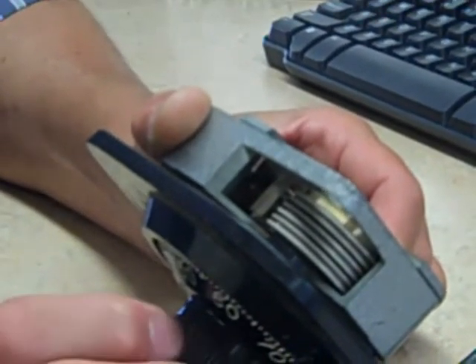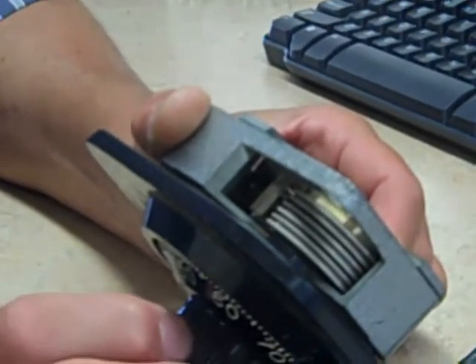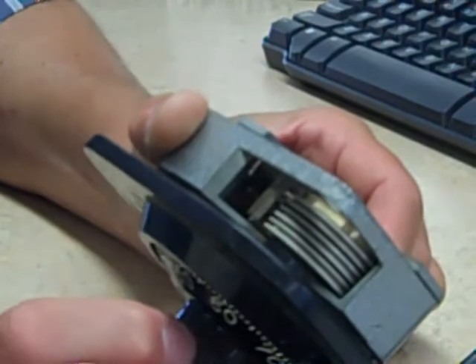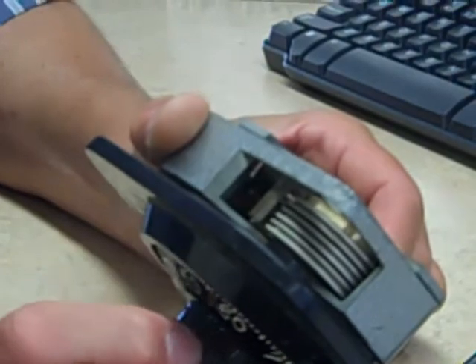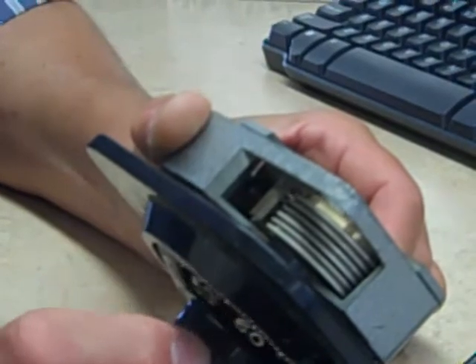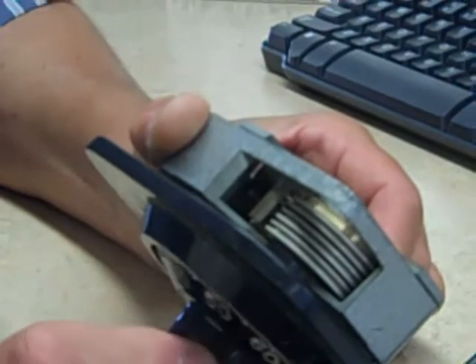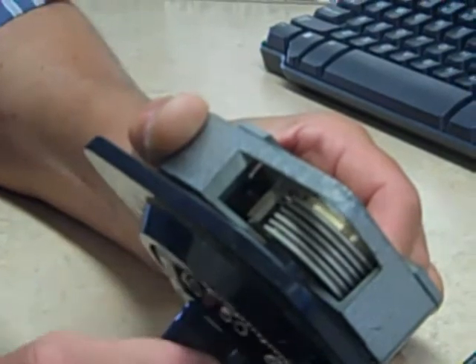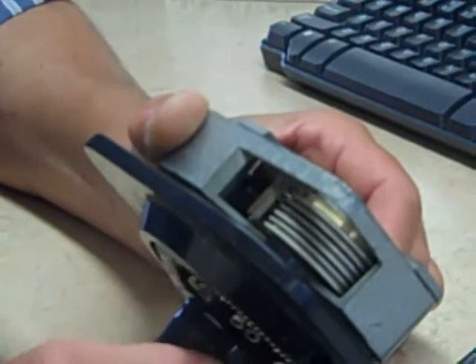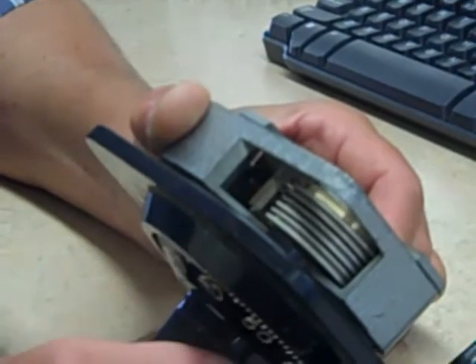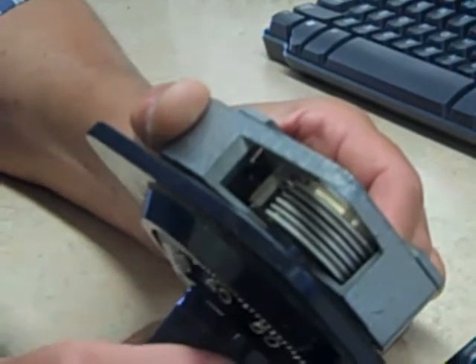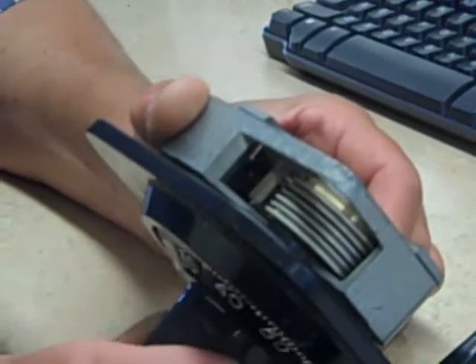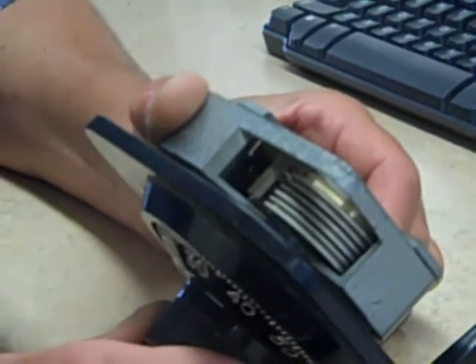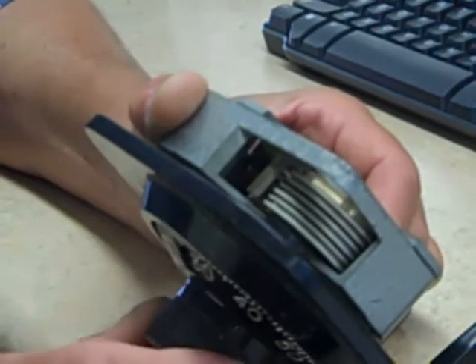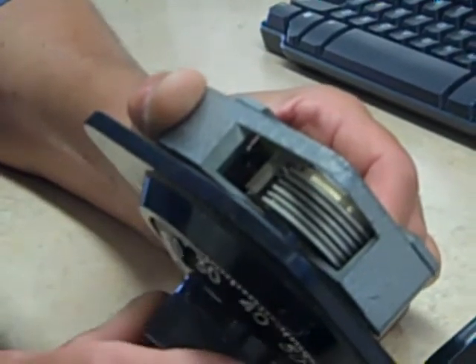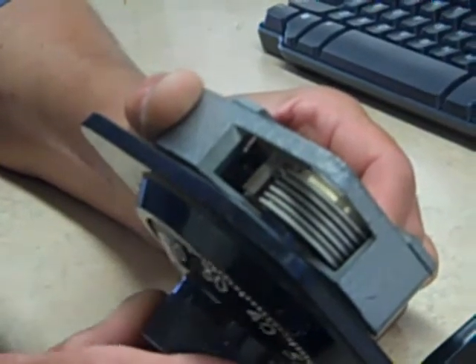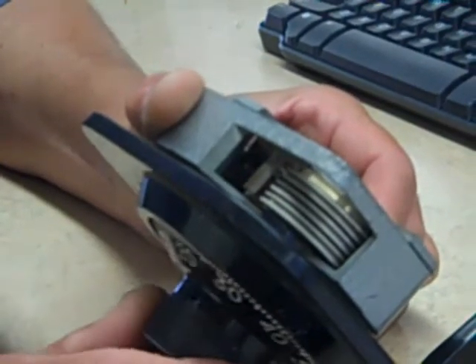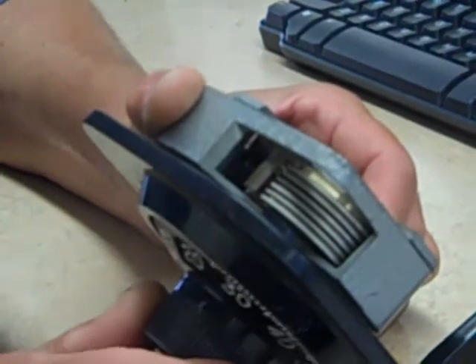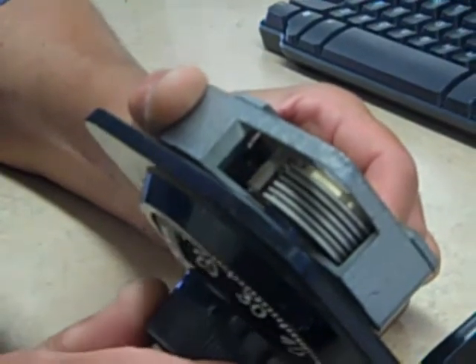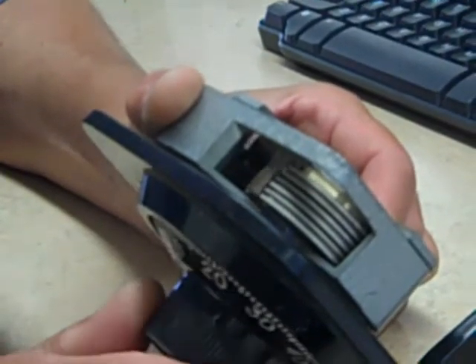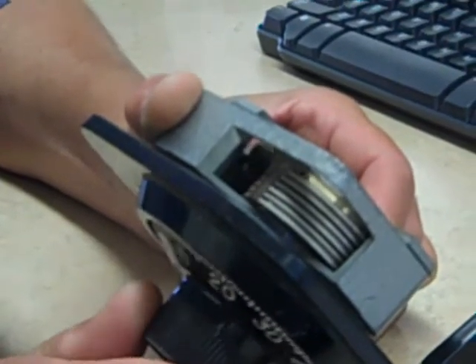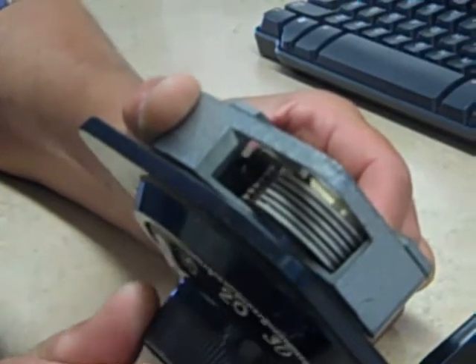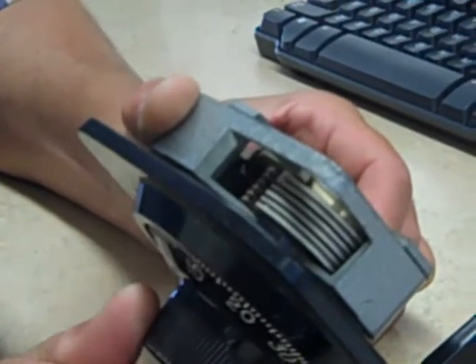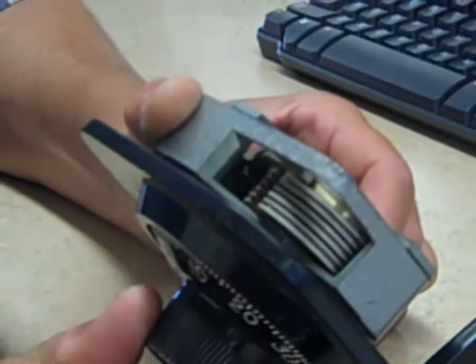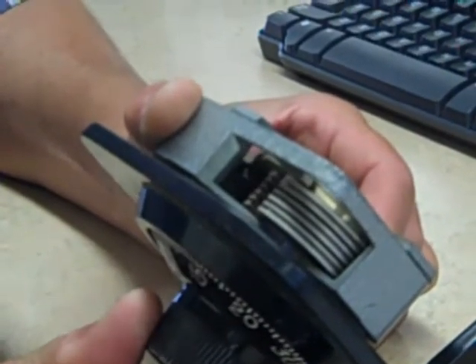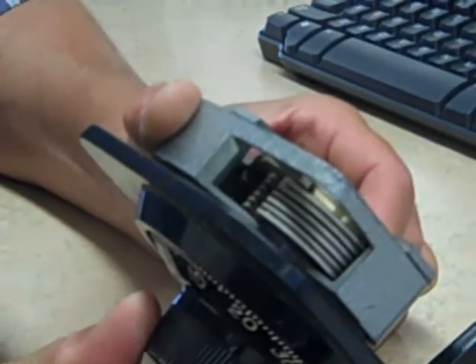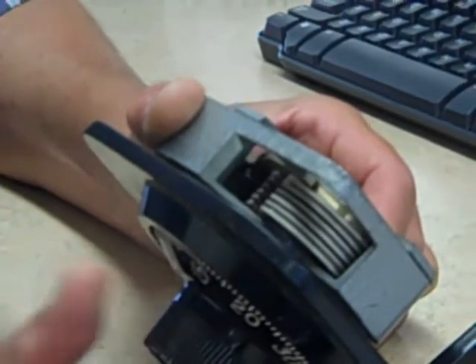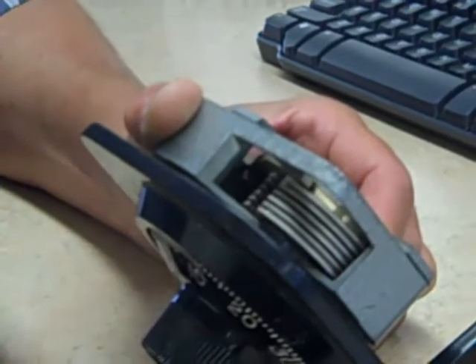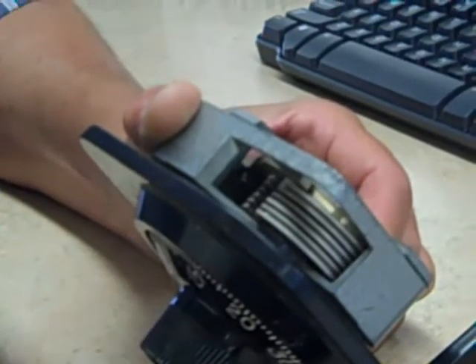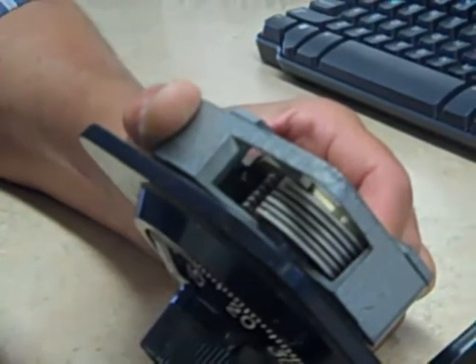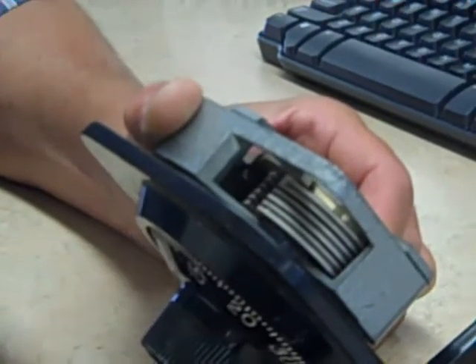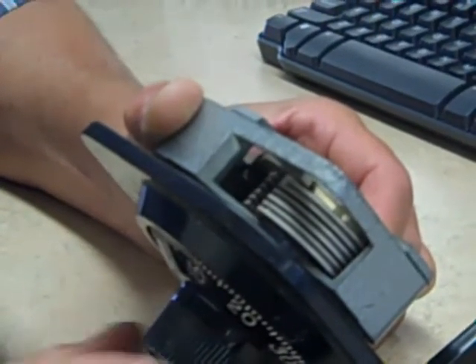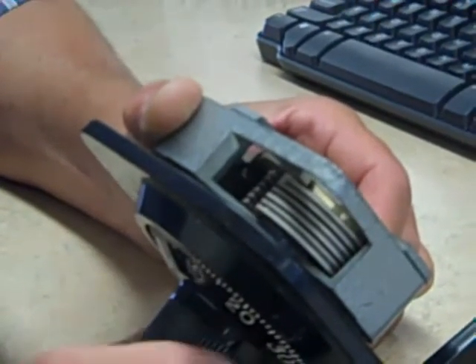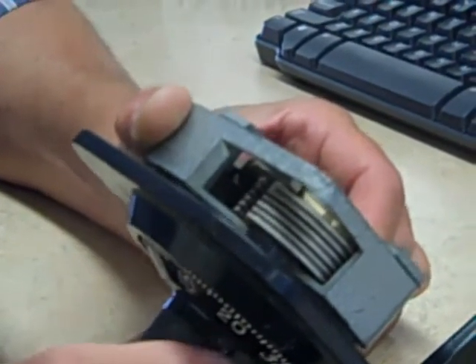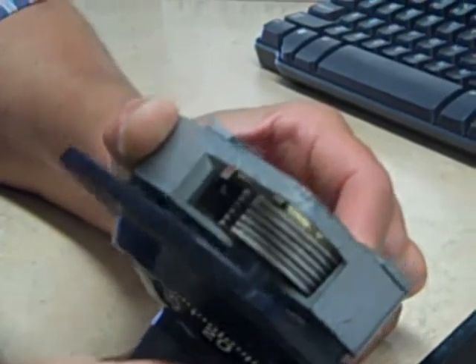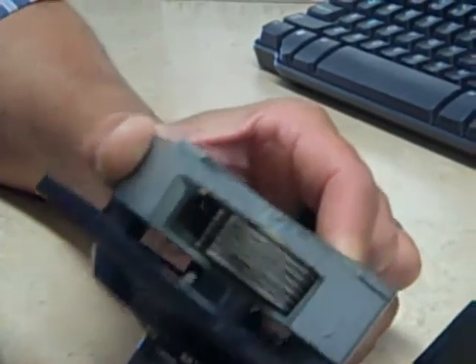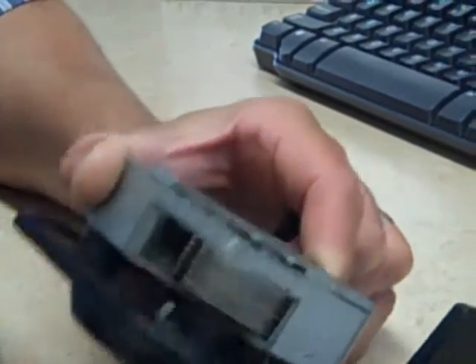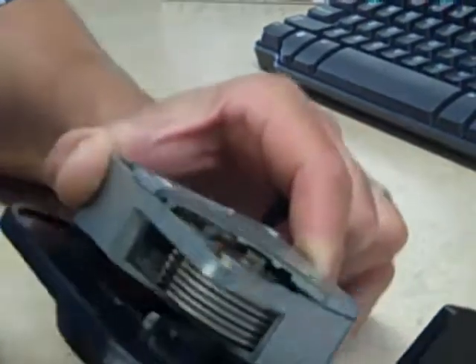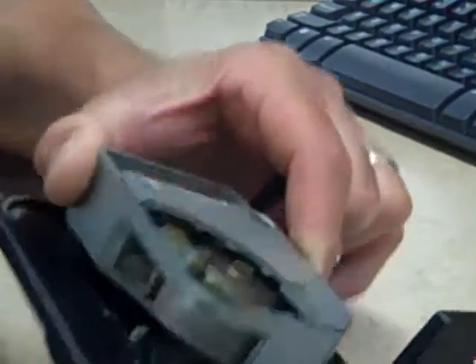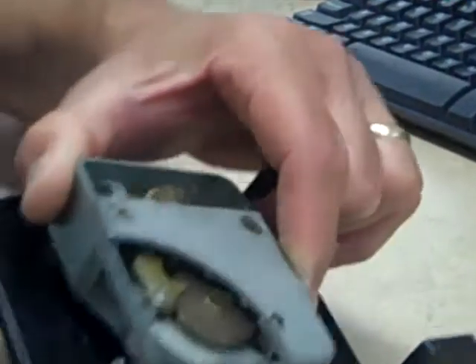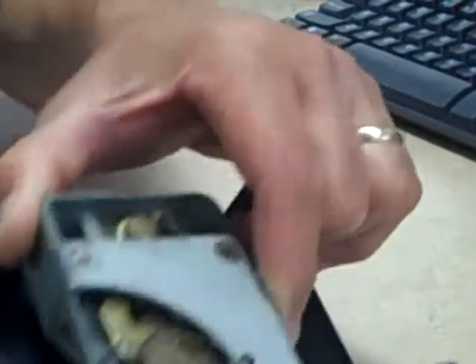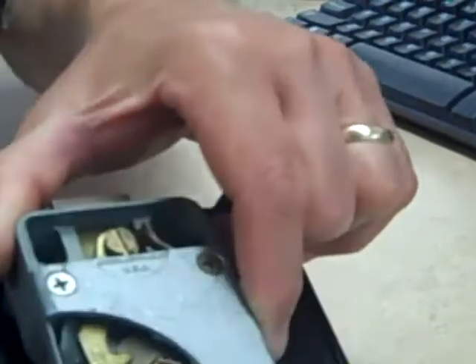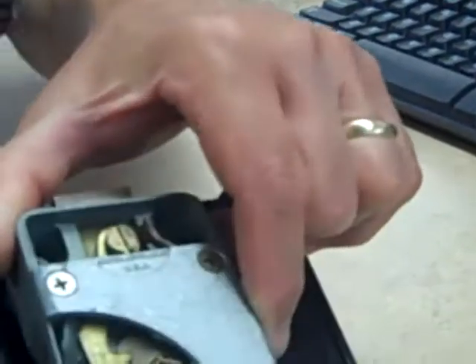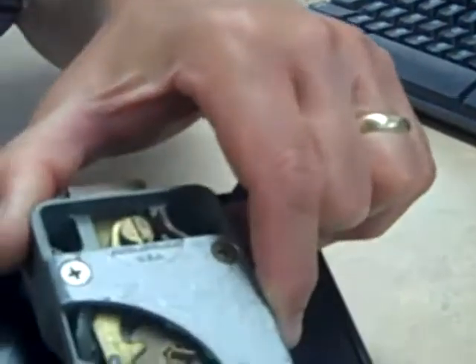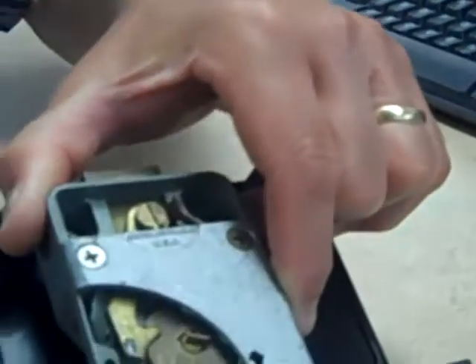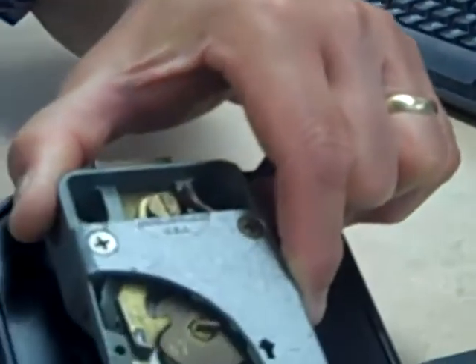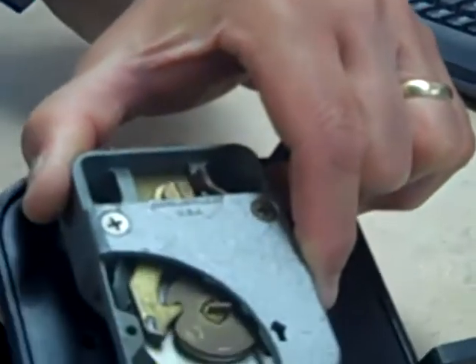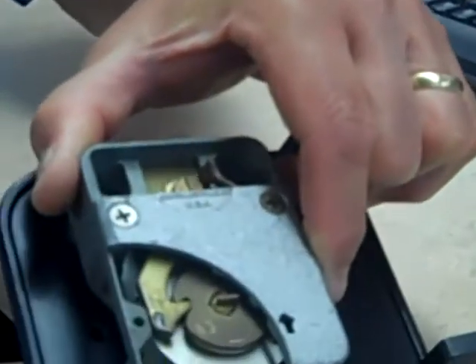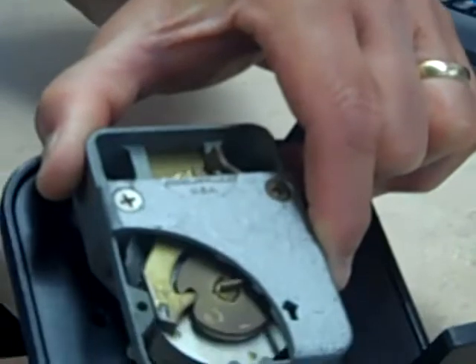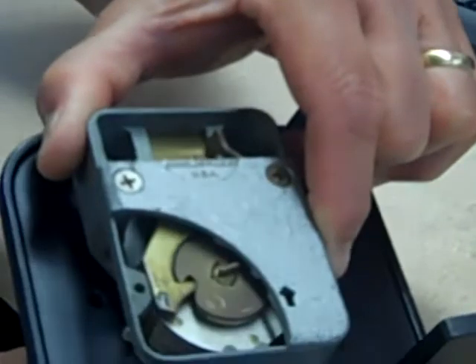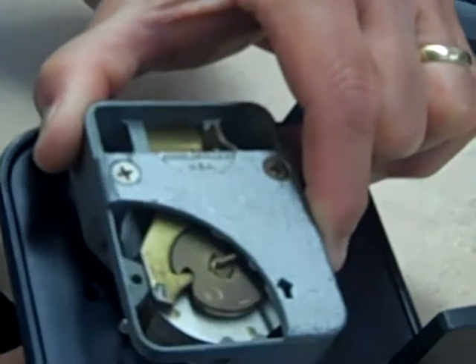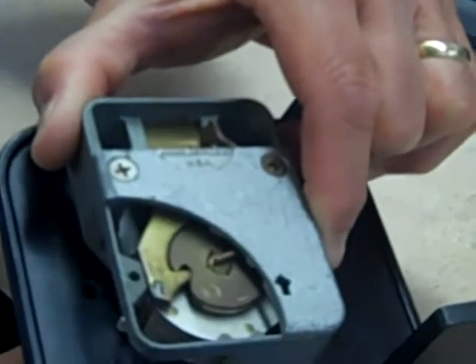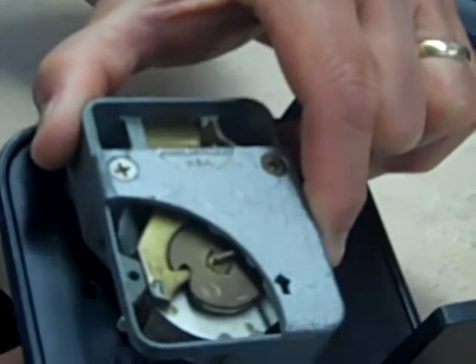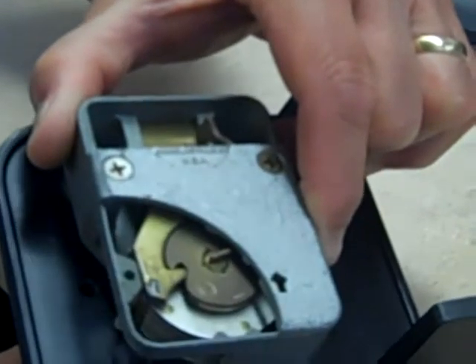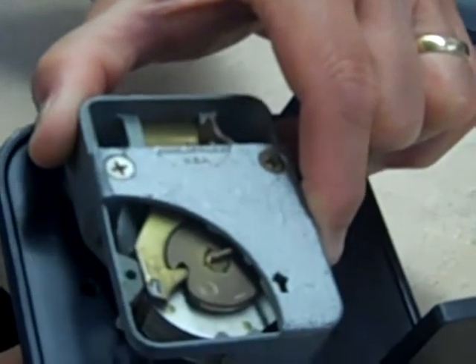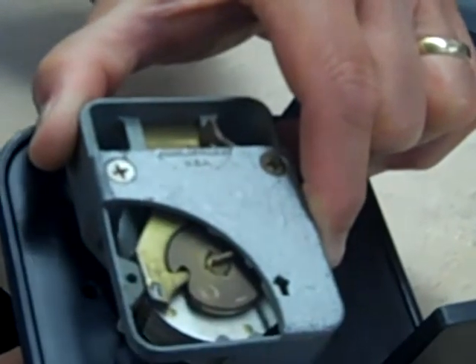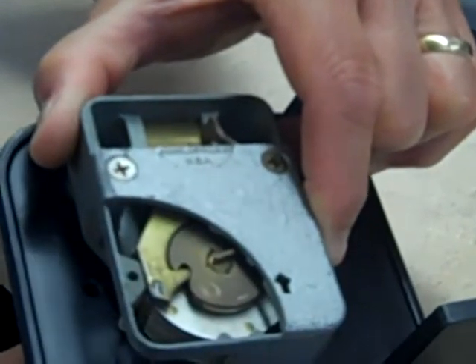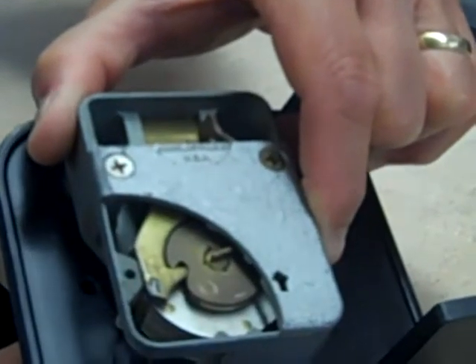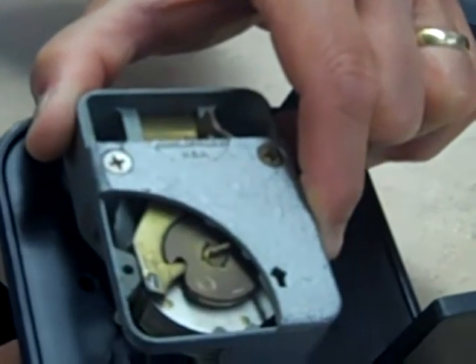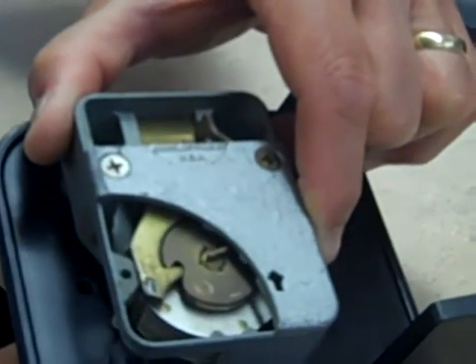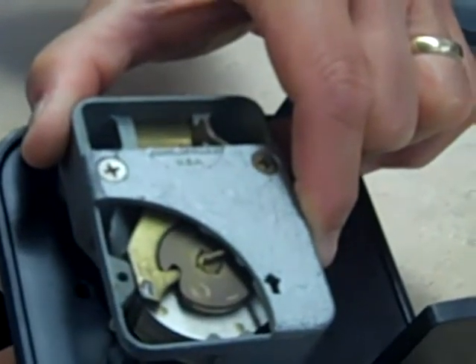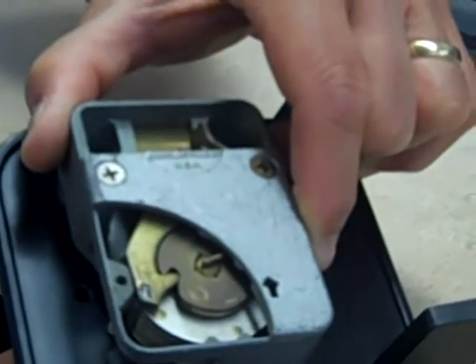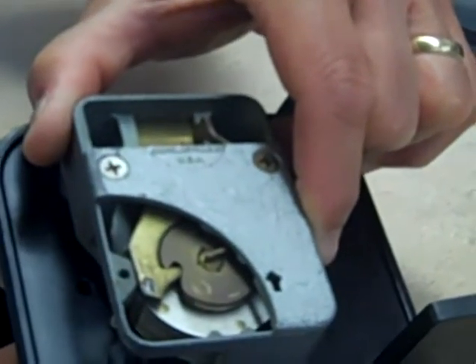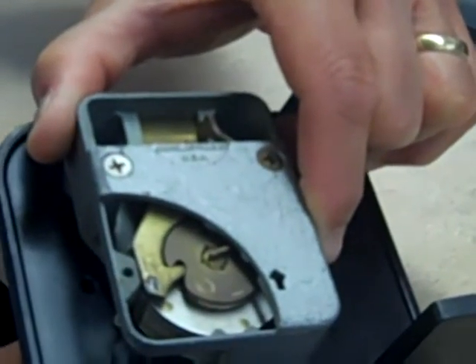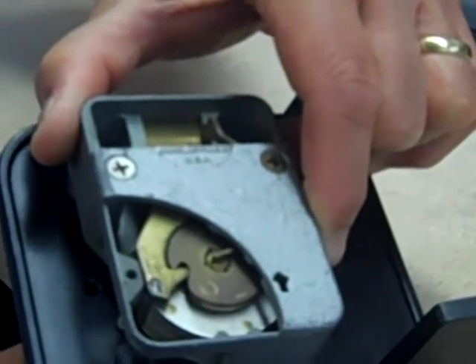When I return to the right, you'll notice that now the fence can drop down in those cutouts, and when that happens, it retracts the bolt and the lock is unlocked.